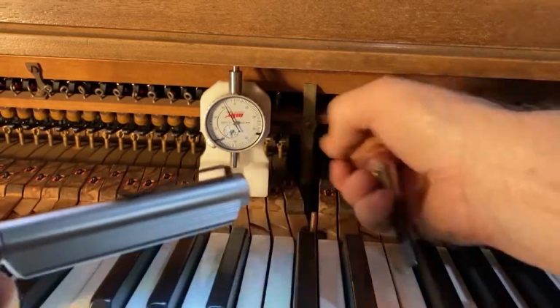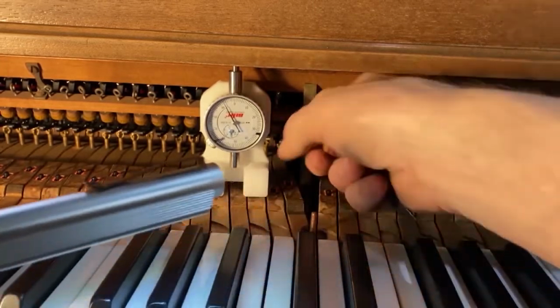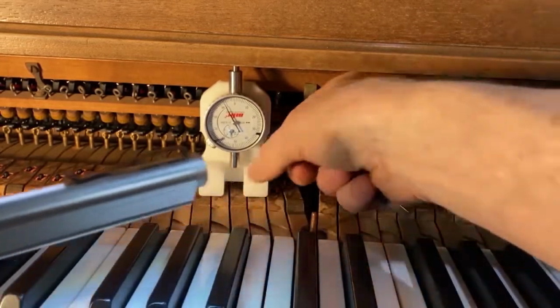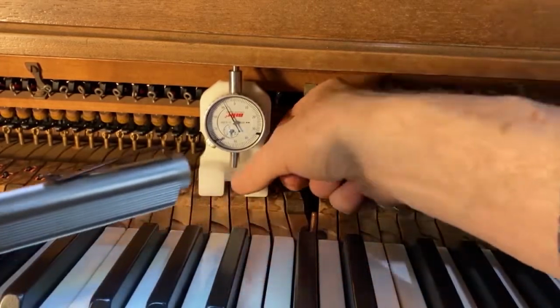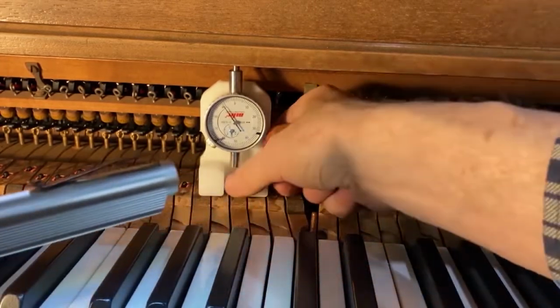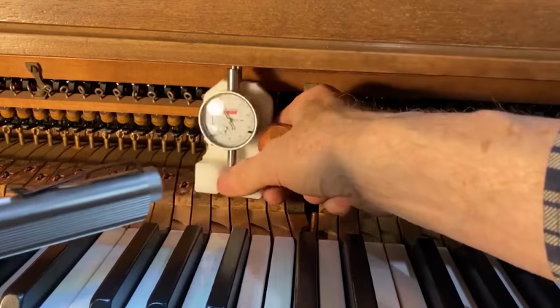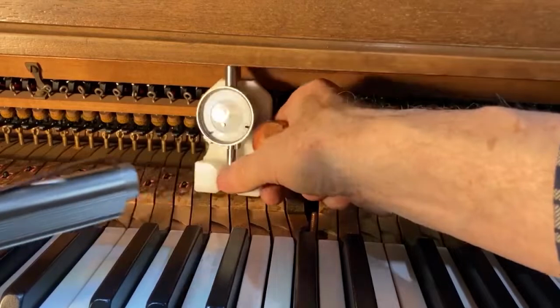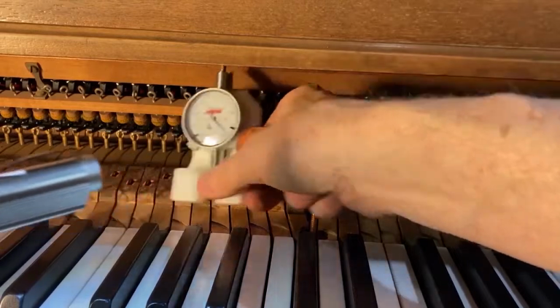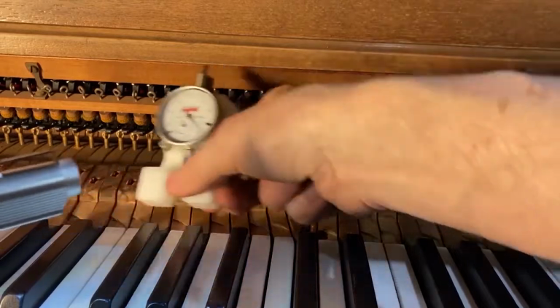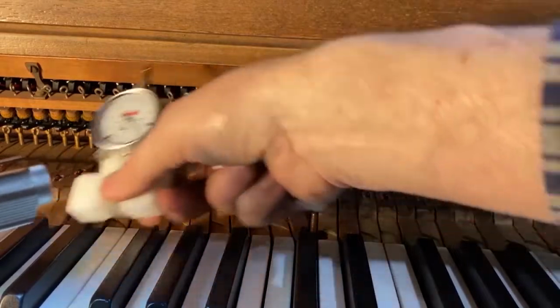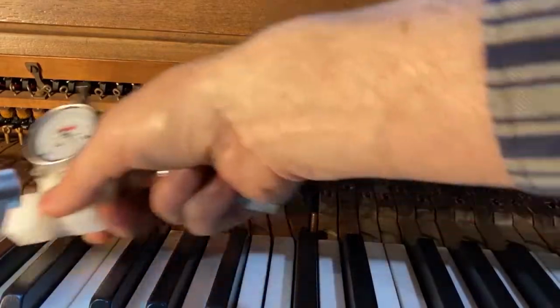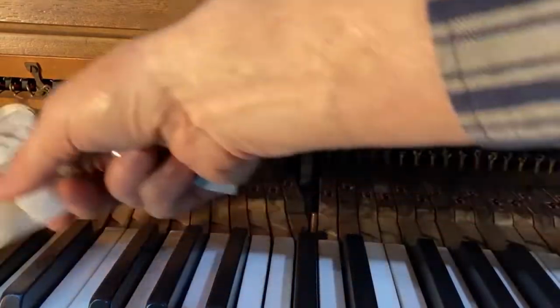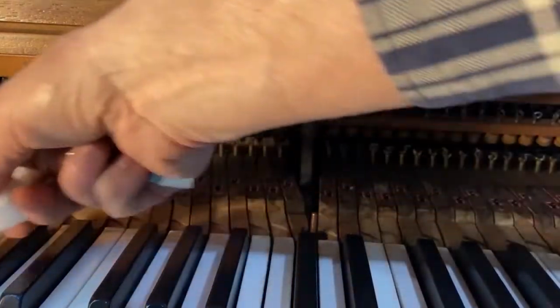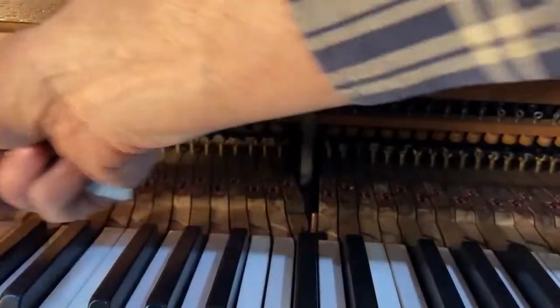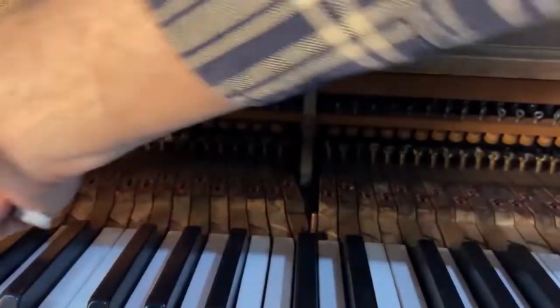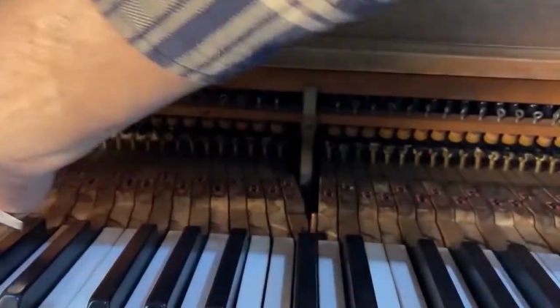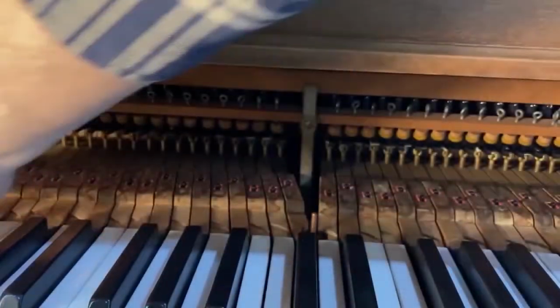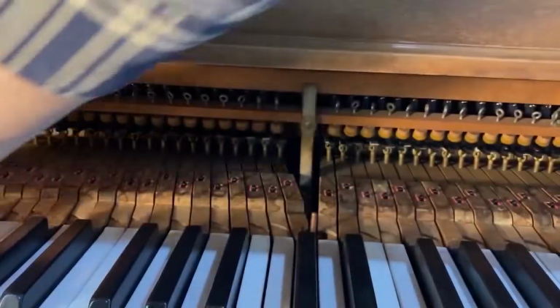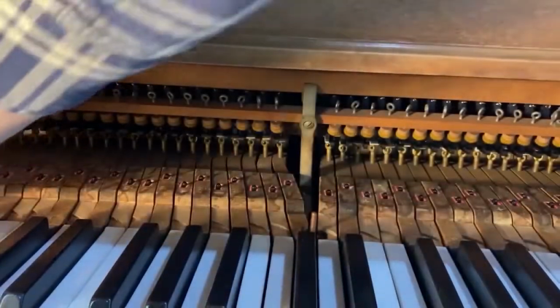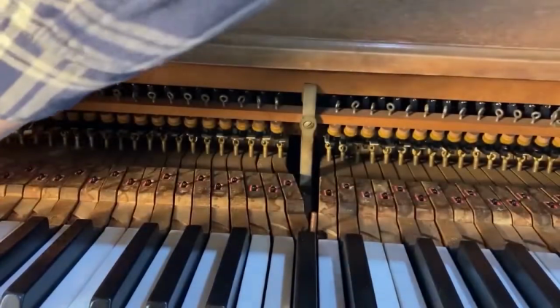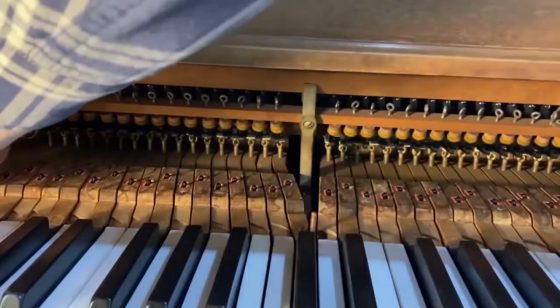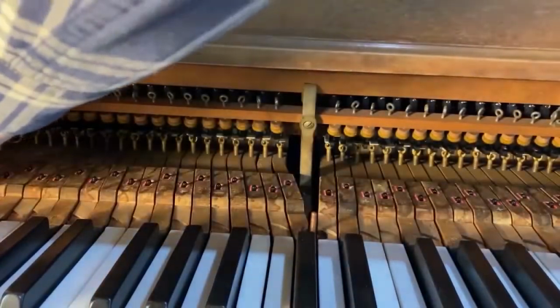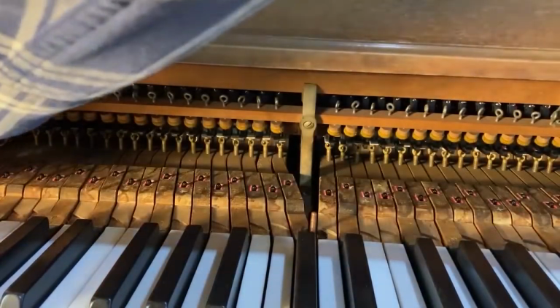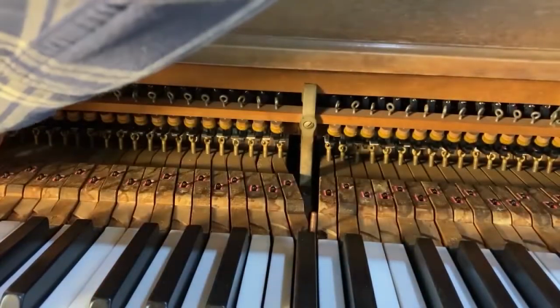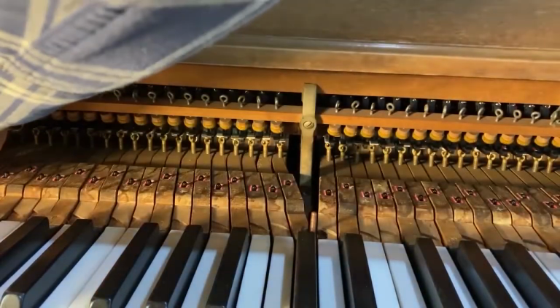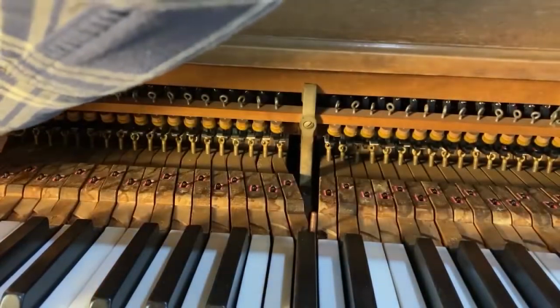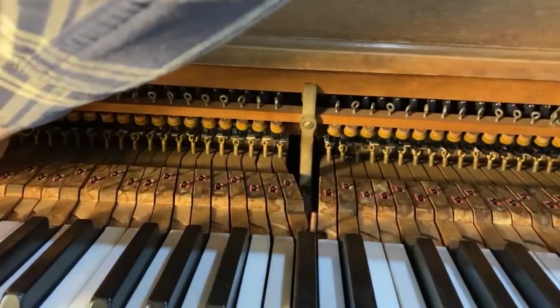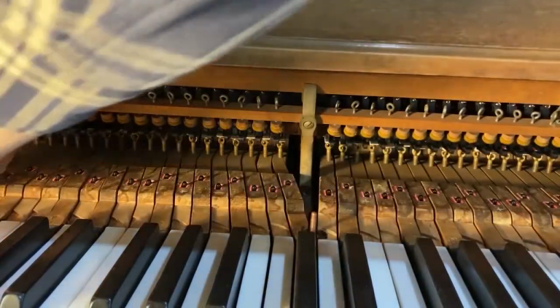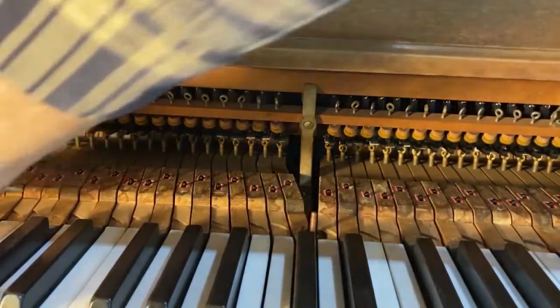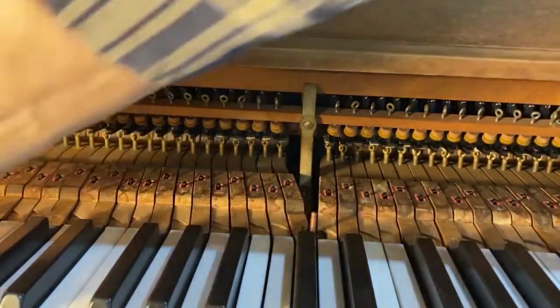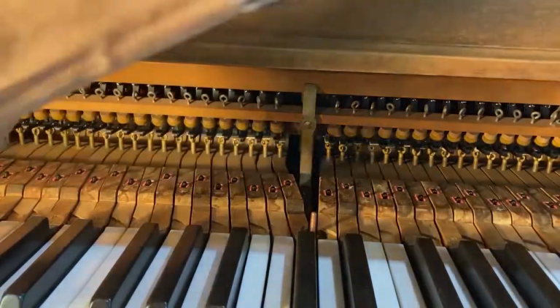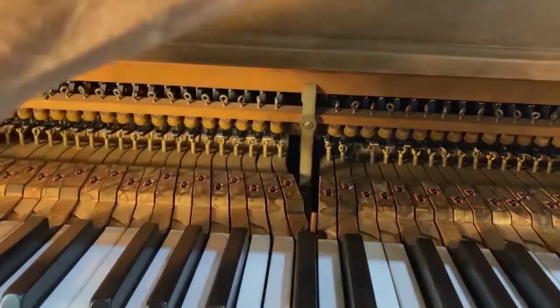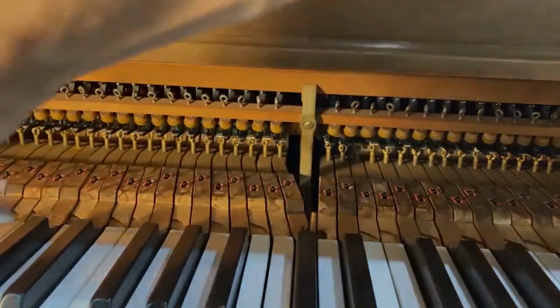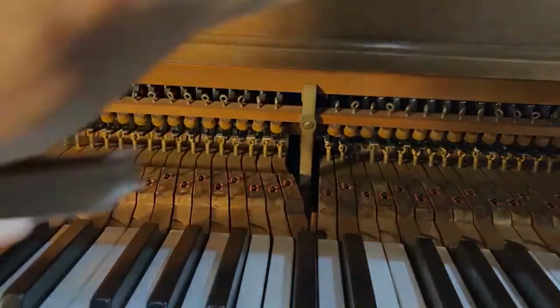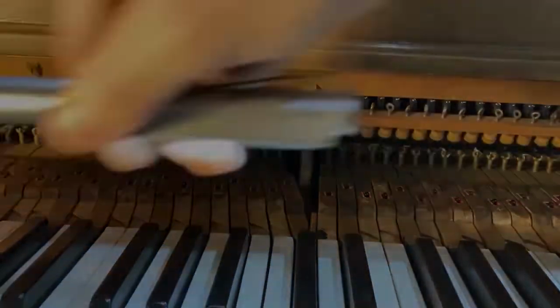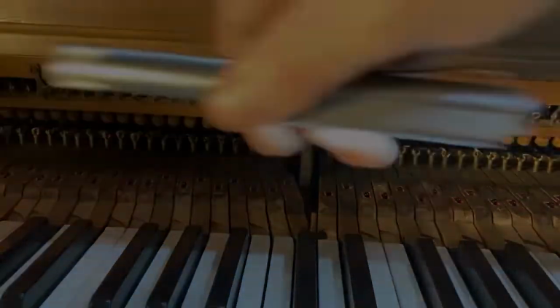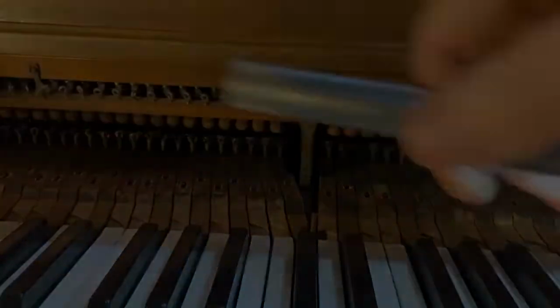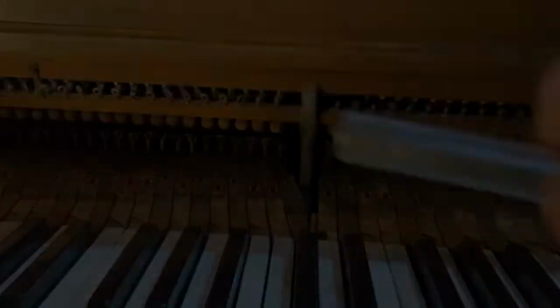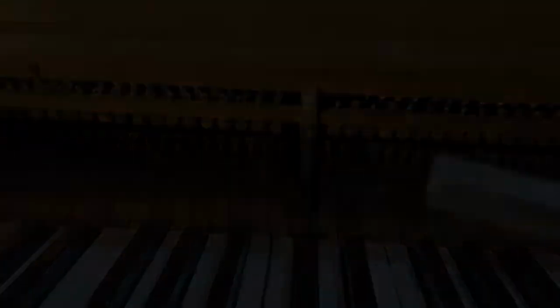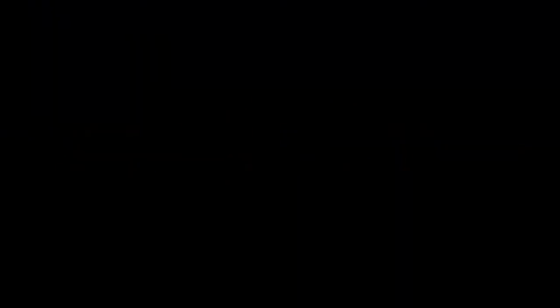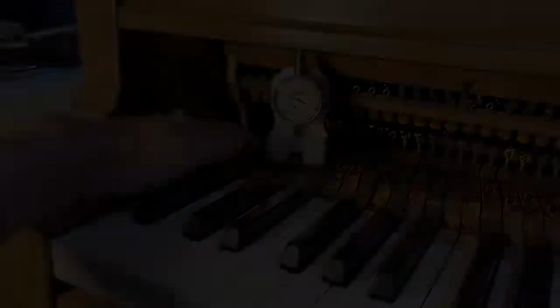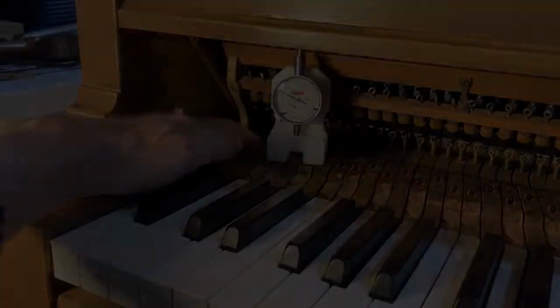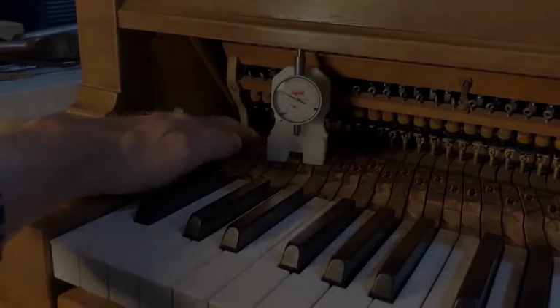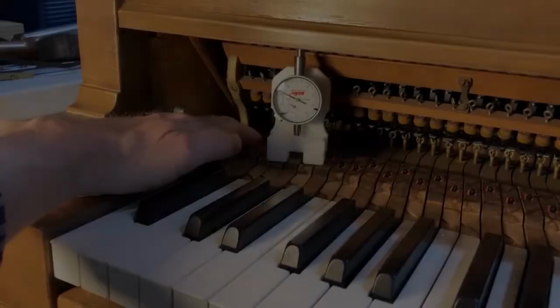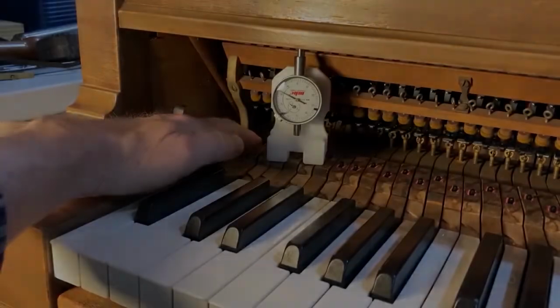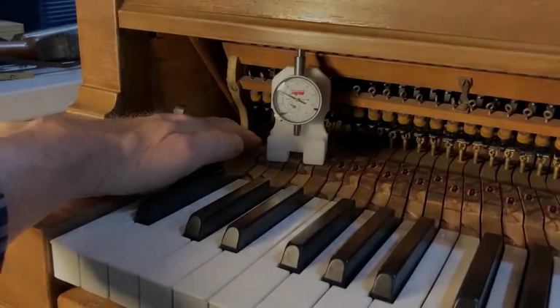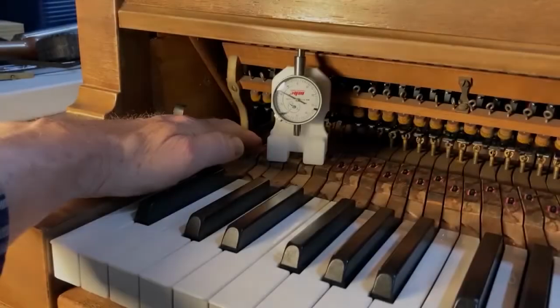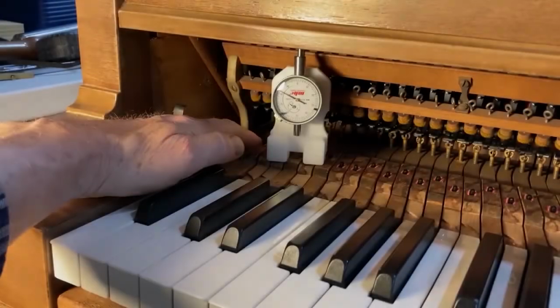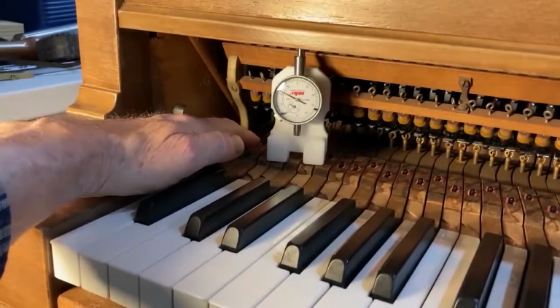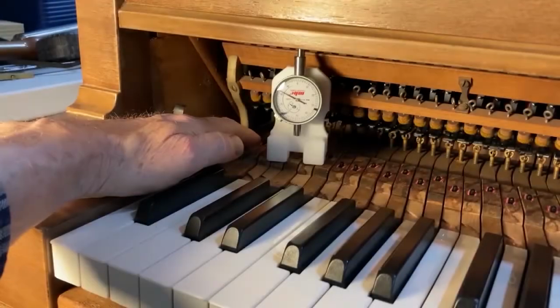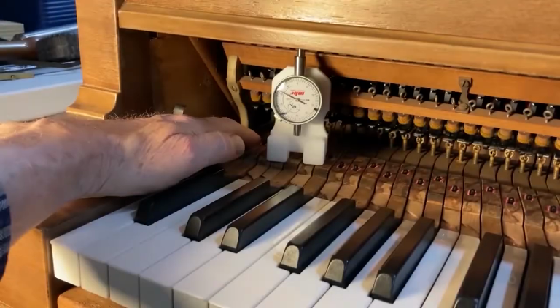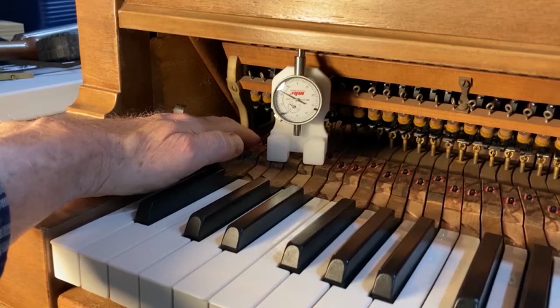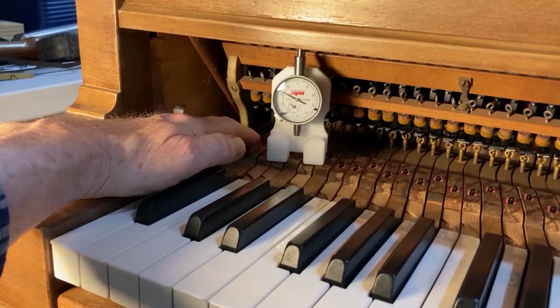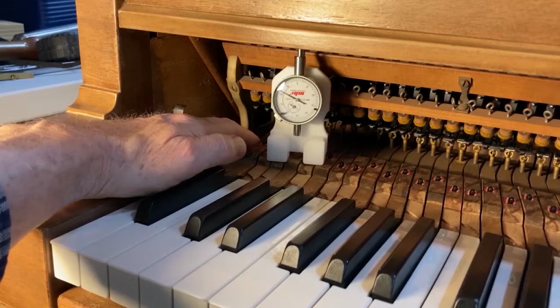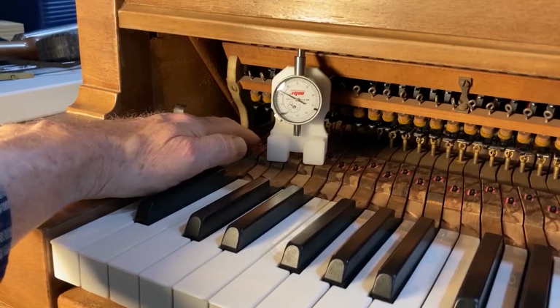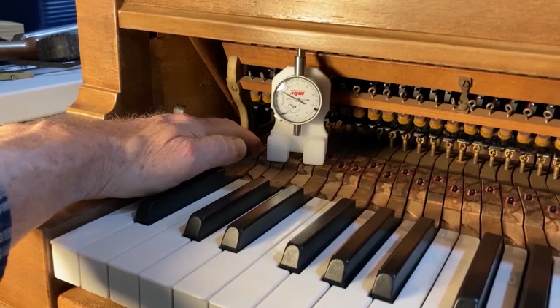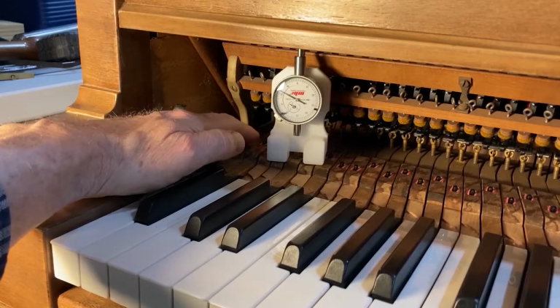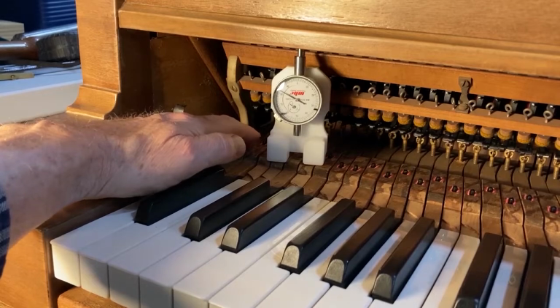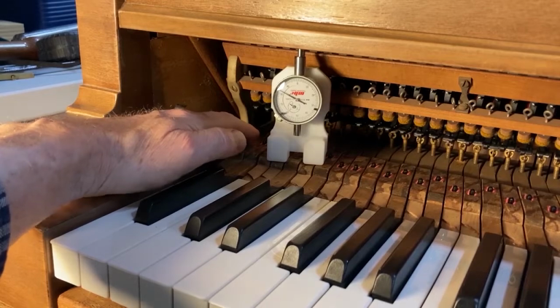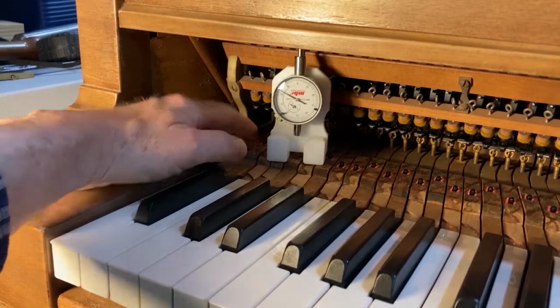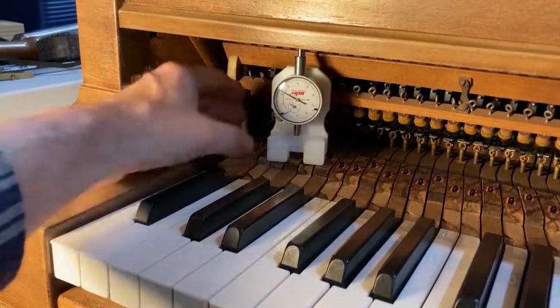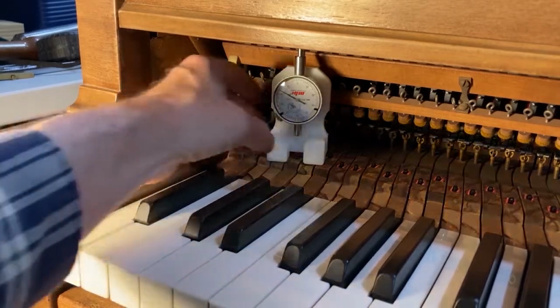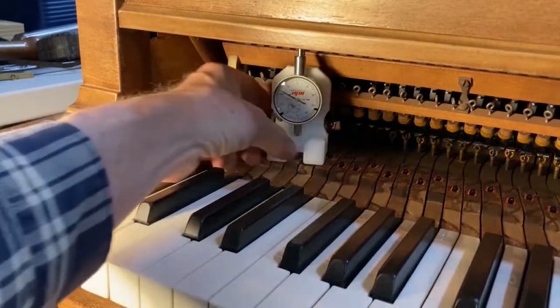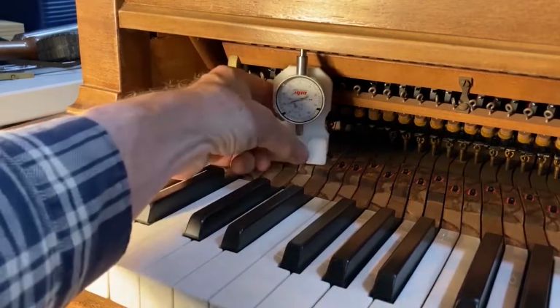Go back and check the first one that I did — and that one's still fine.